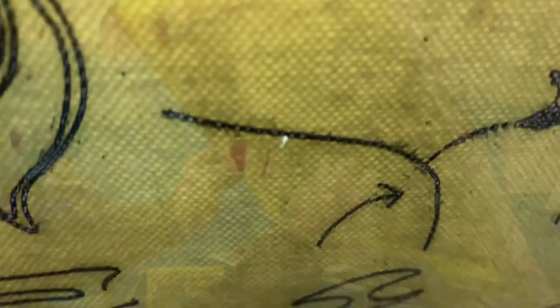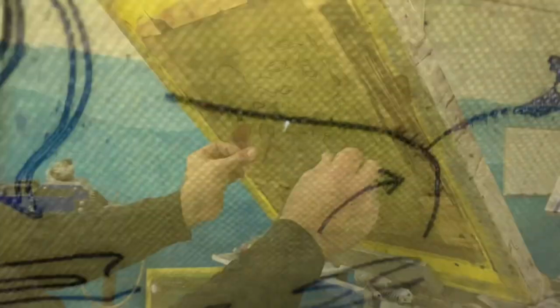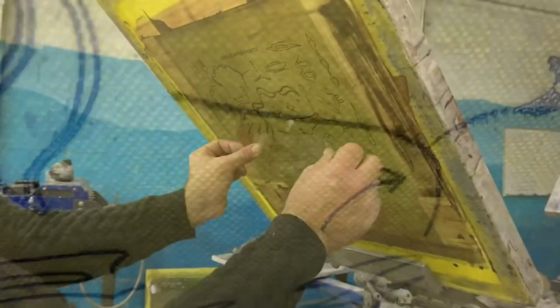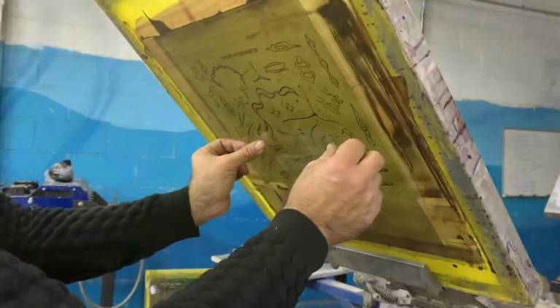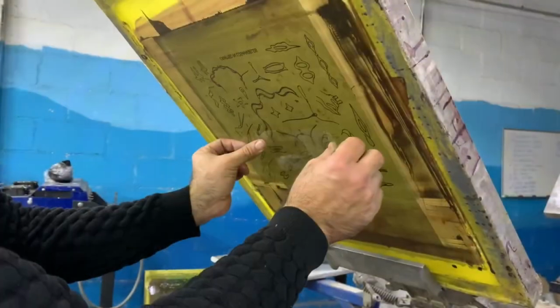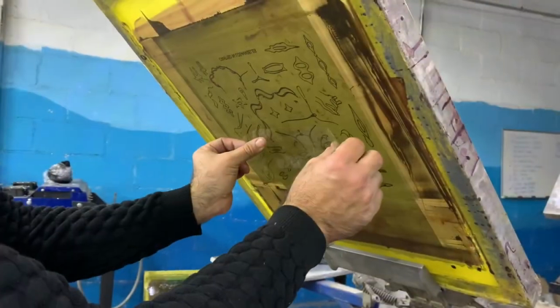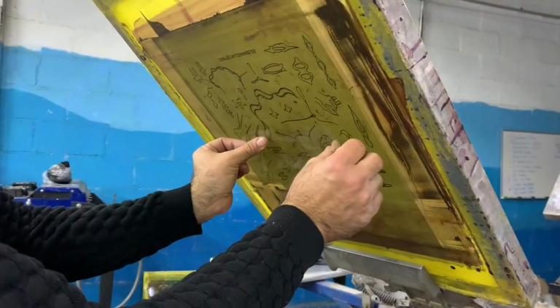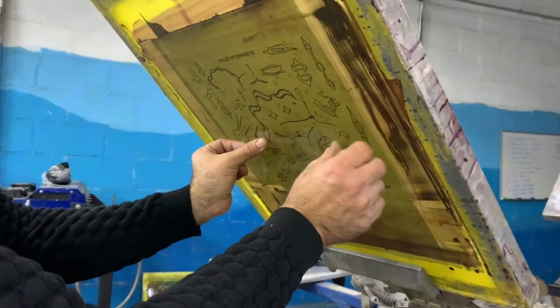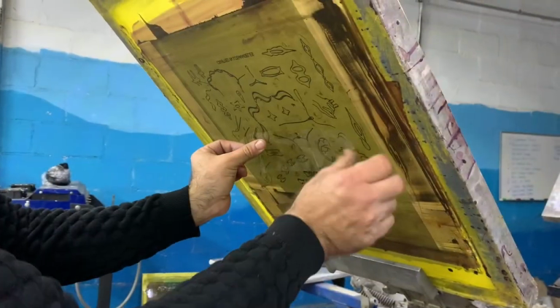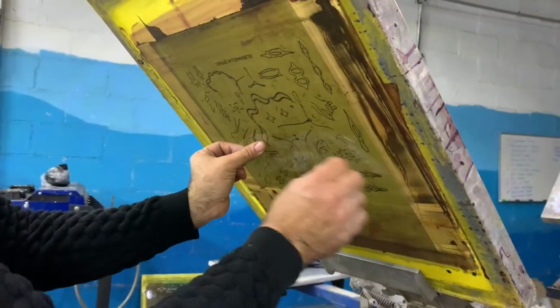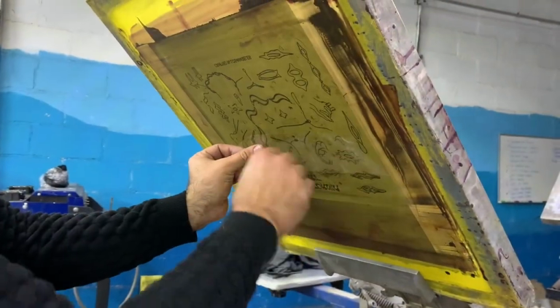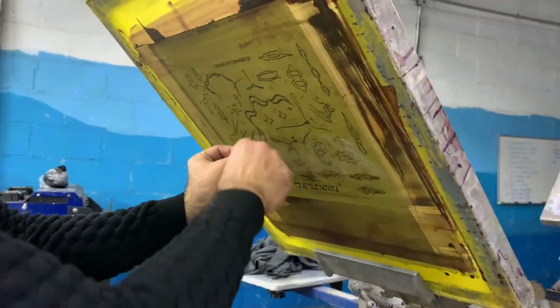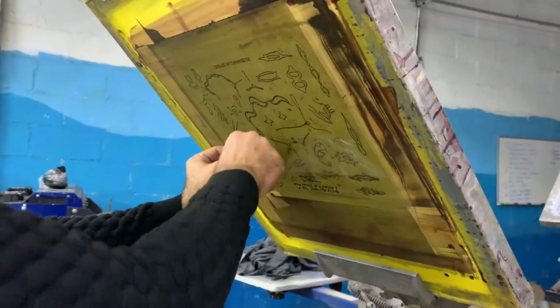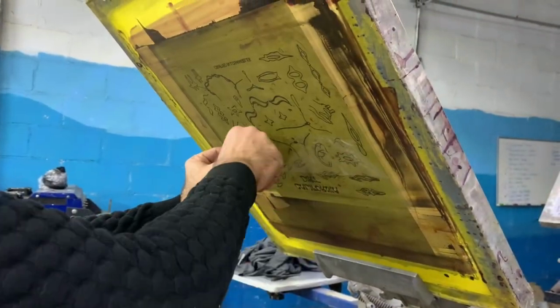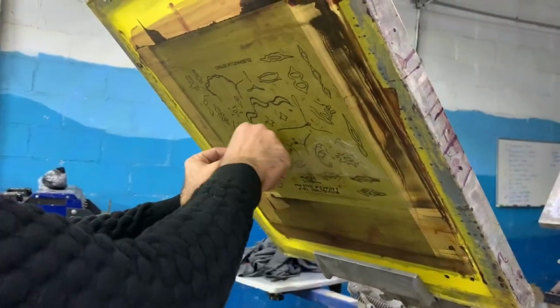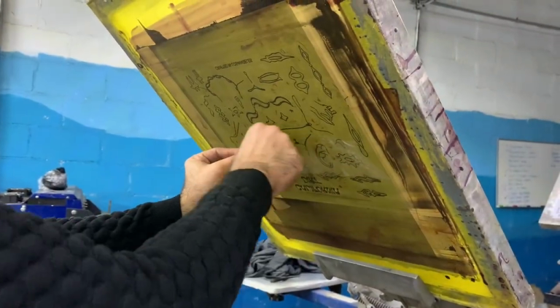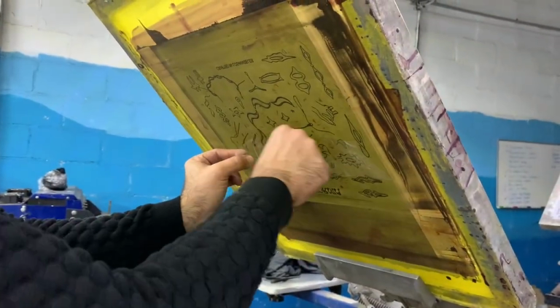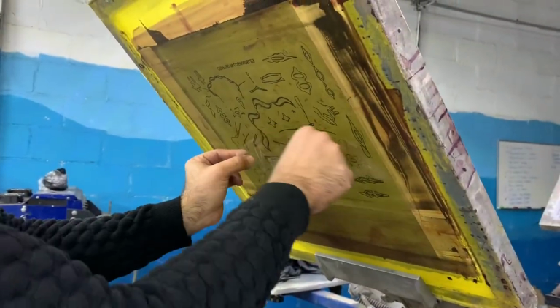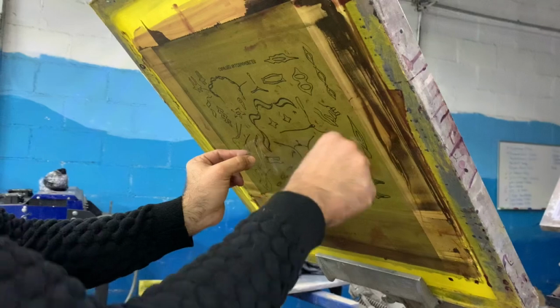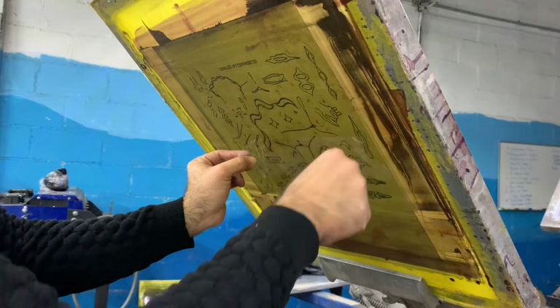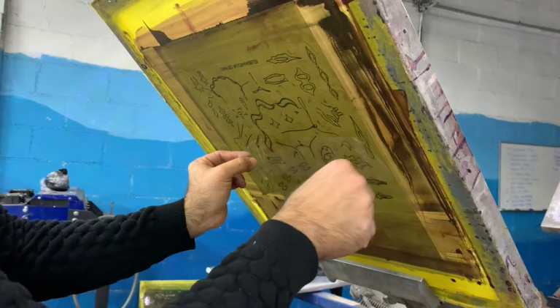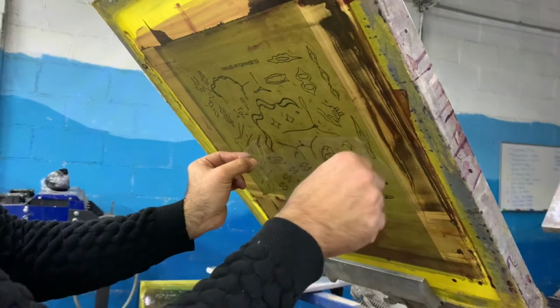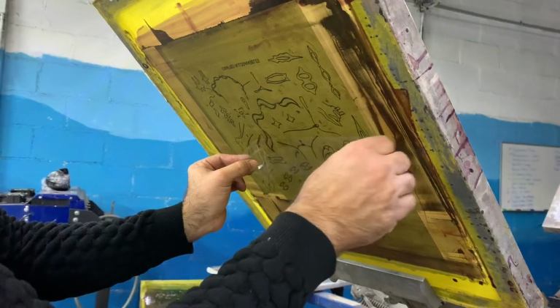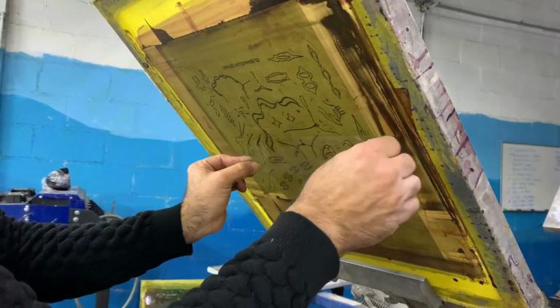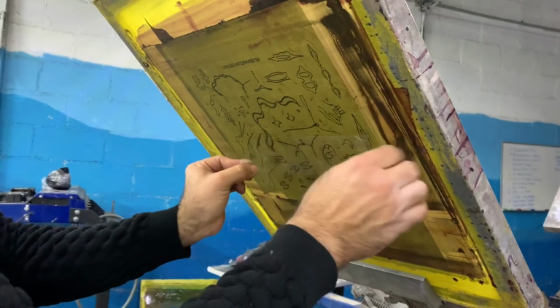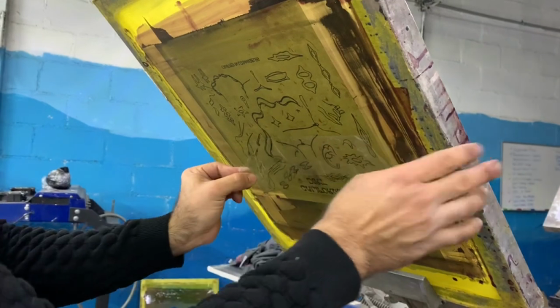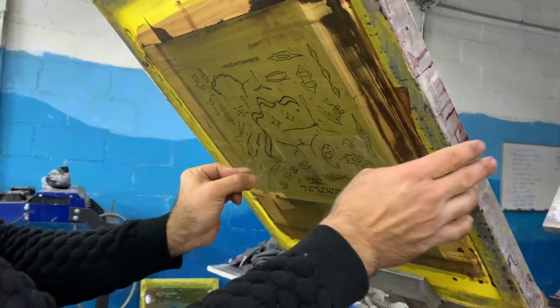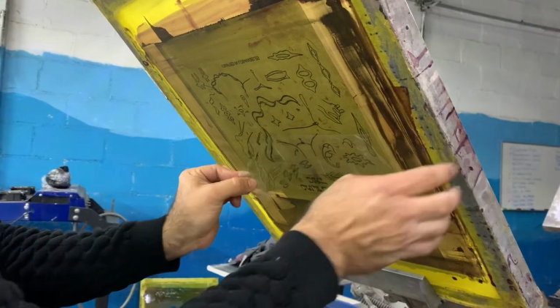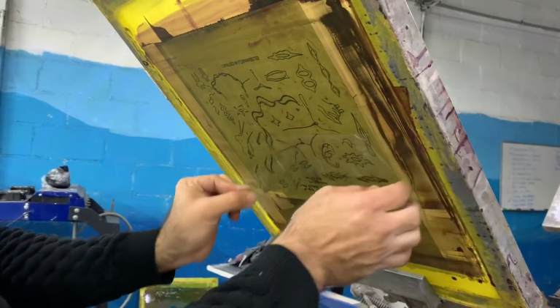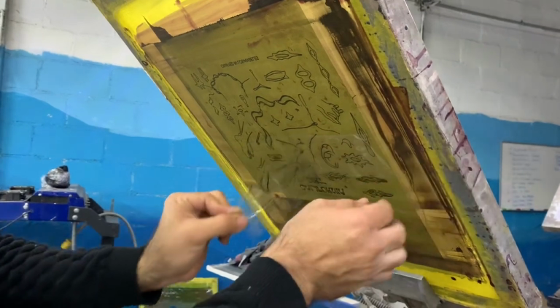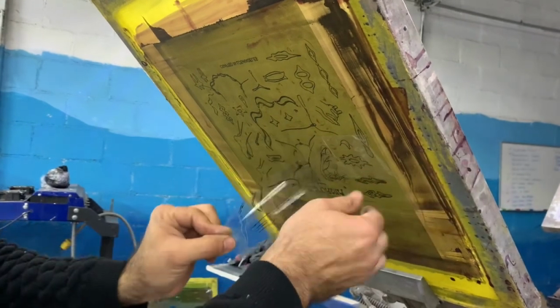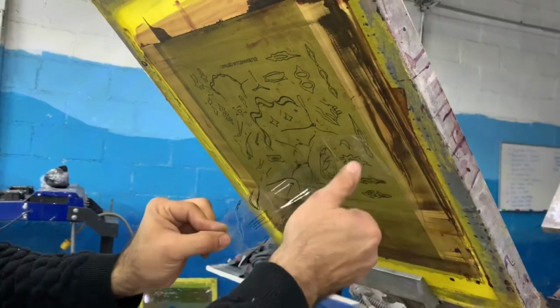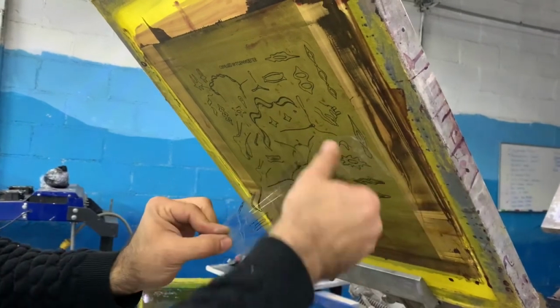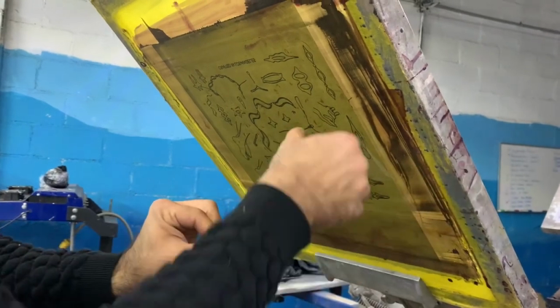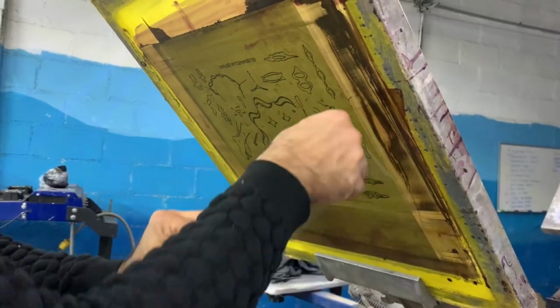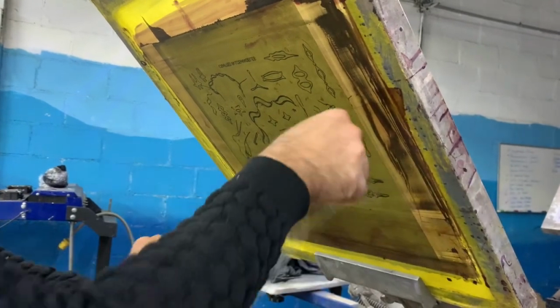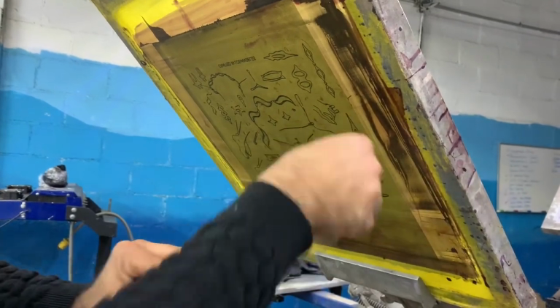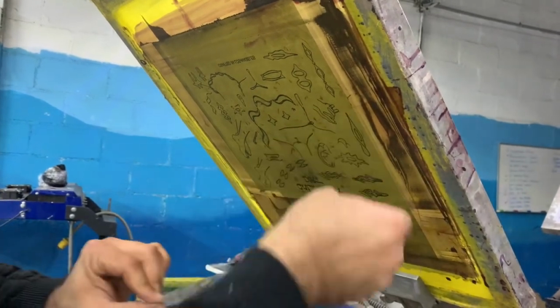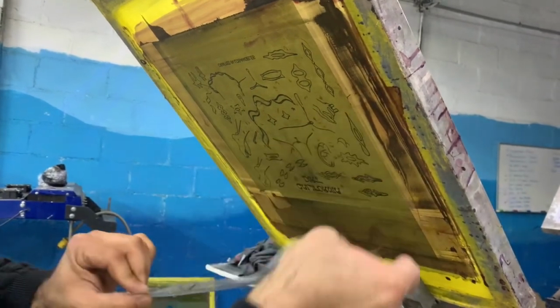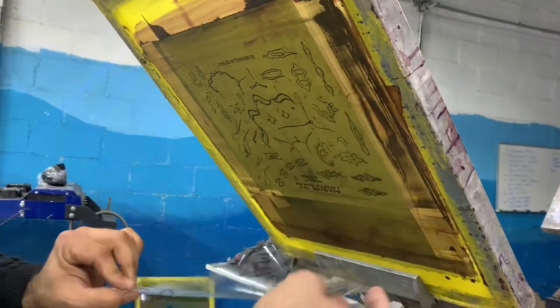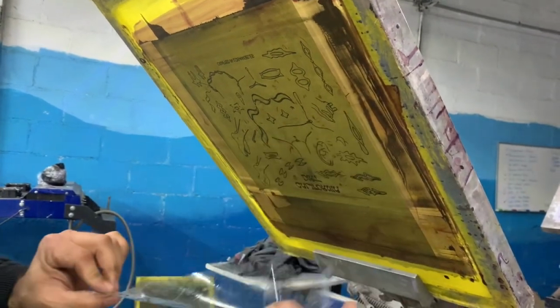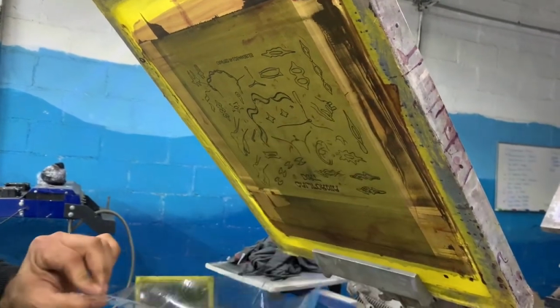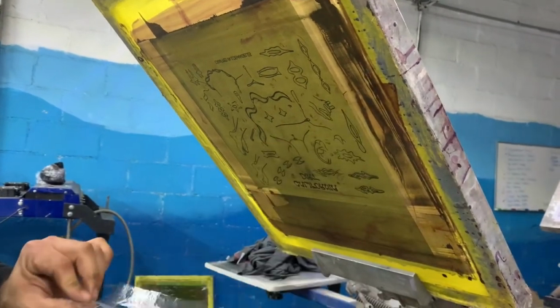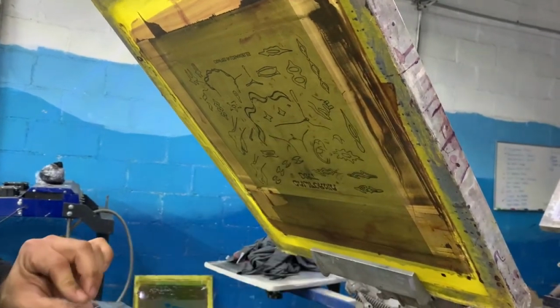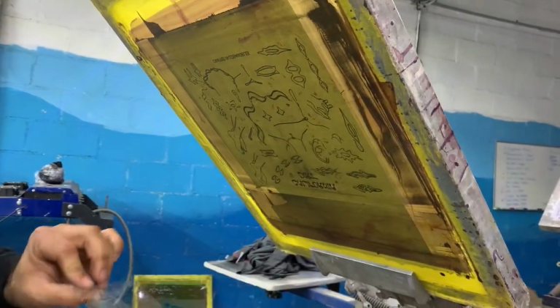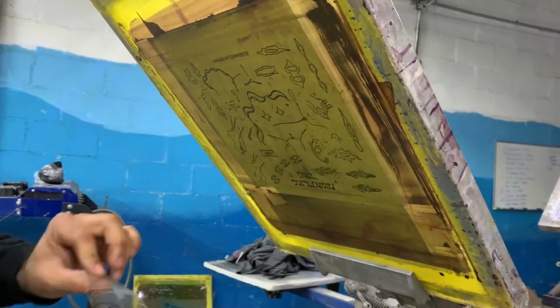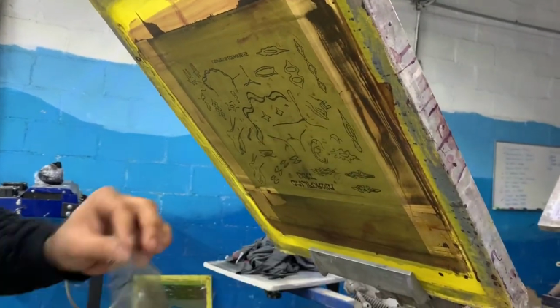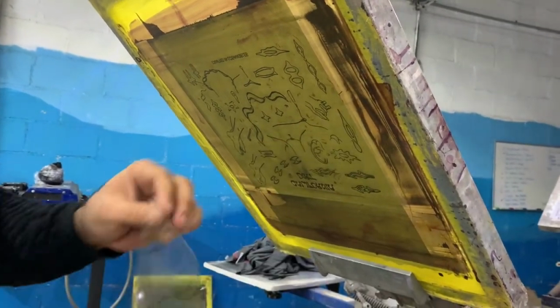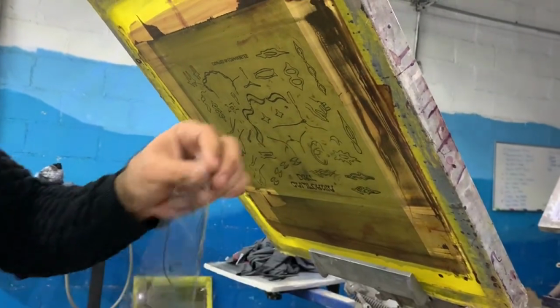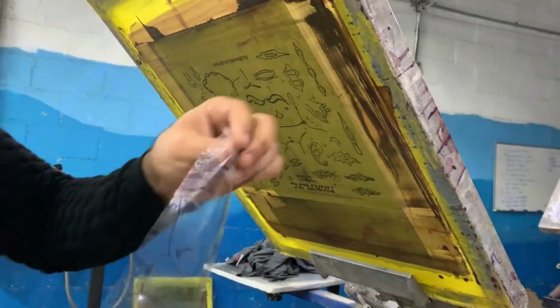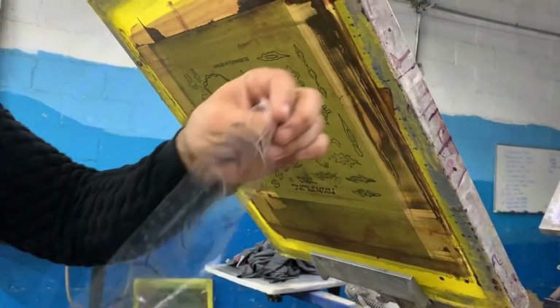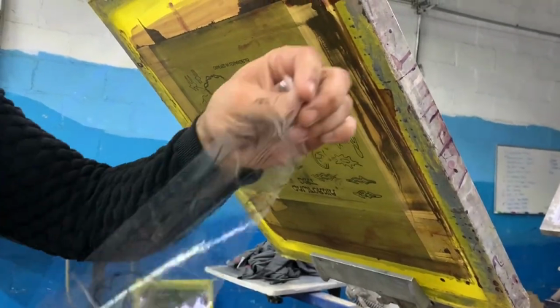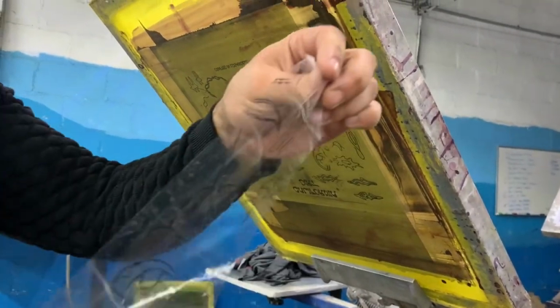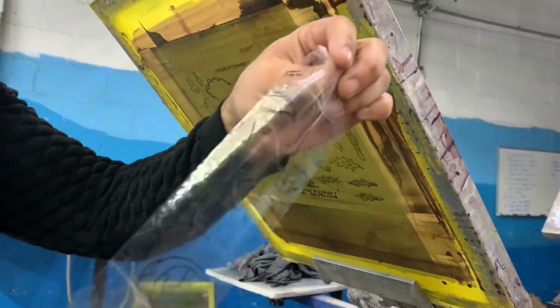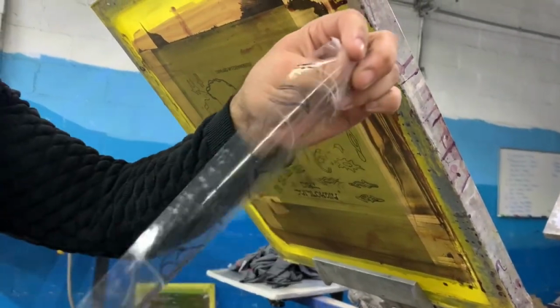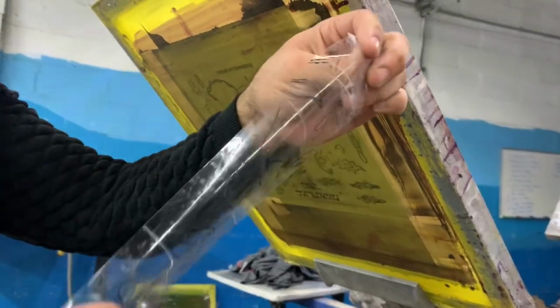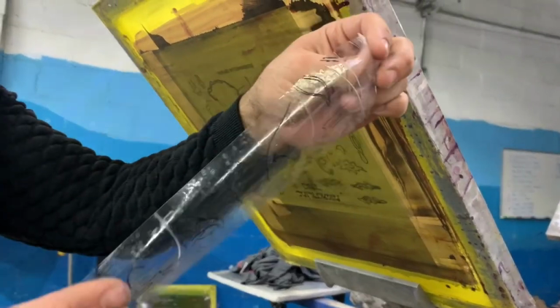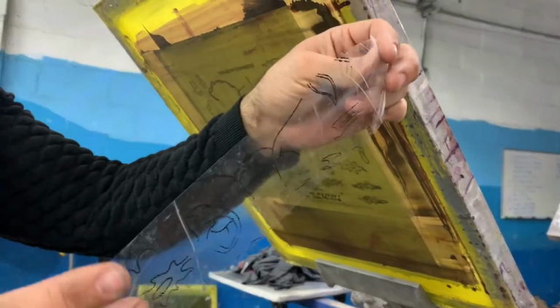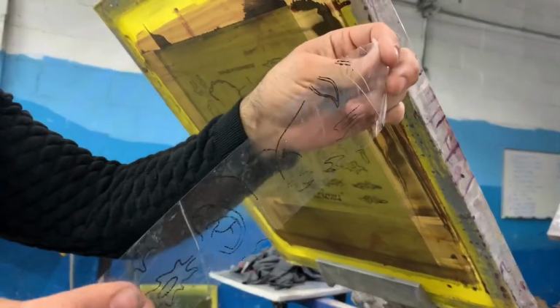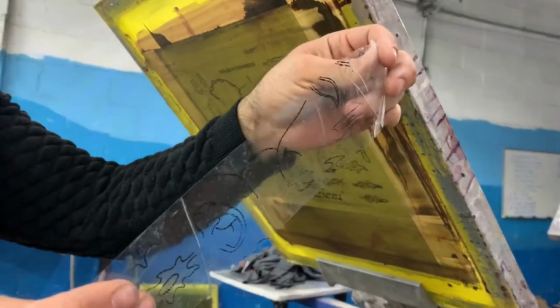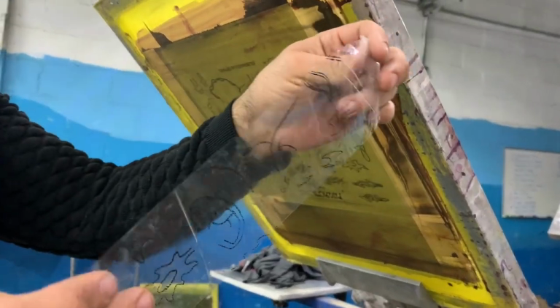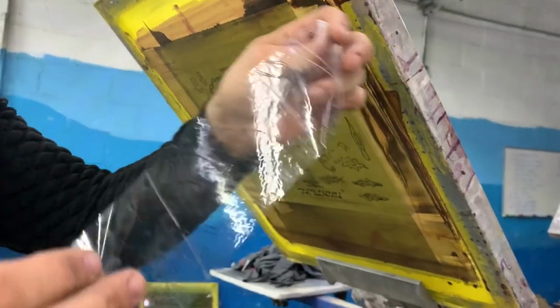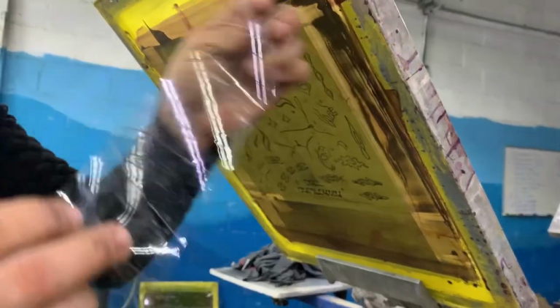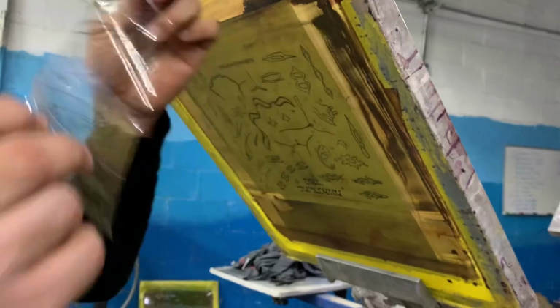One trick to get rid of those is to just put a piece of tape on the screen and pull it right off — you'll get the excess ink and those little balls of fabric.